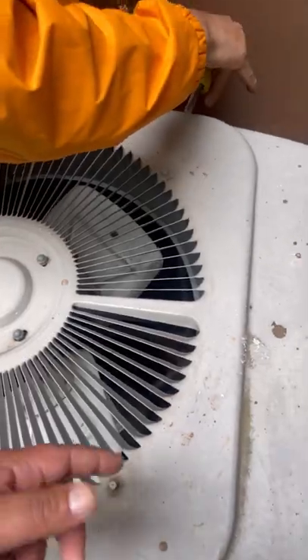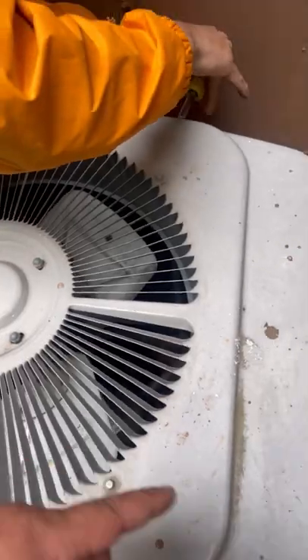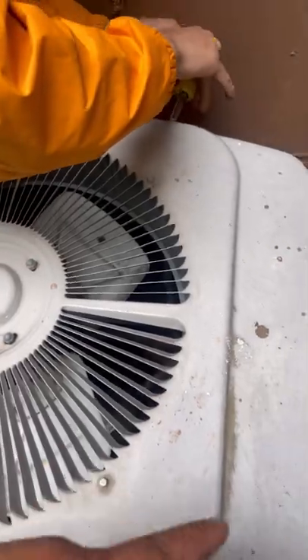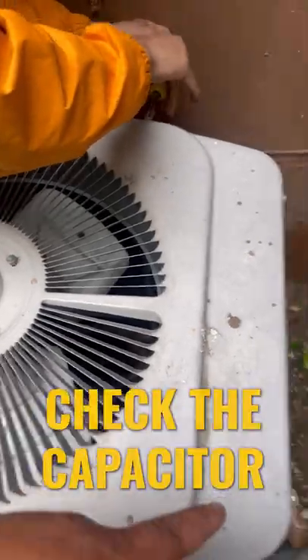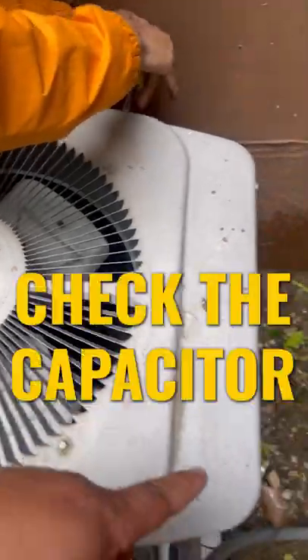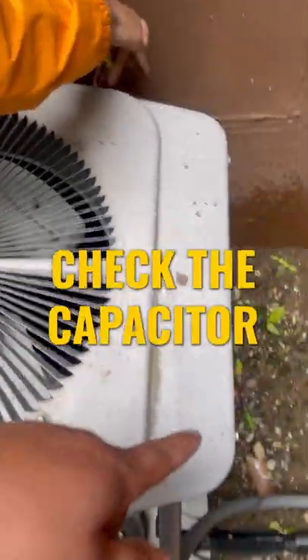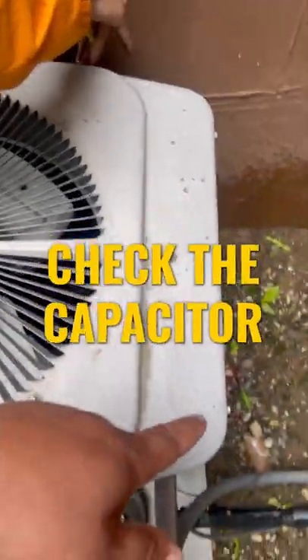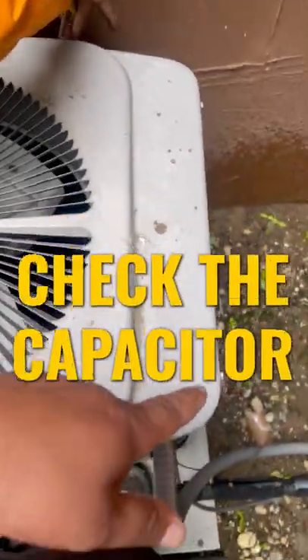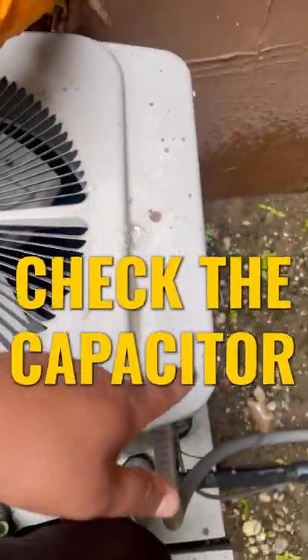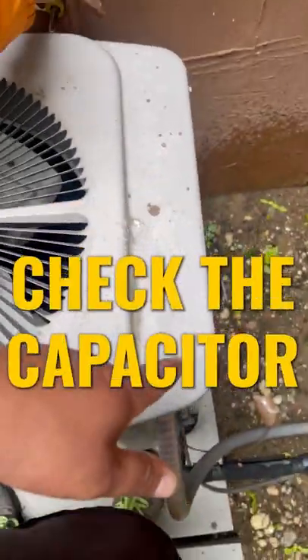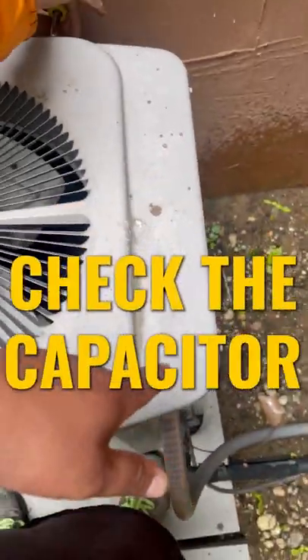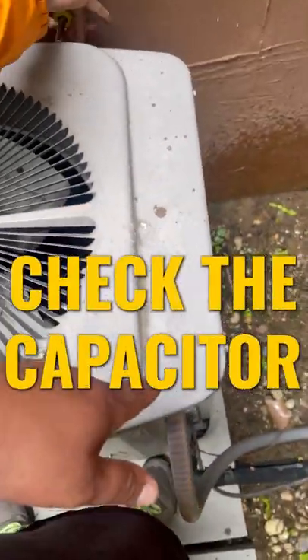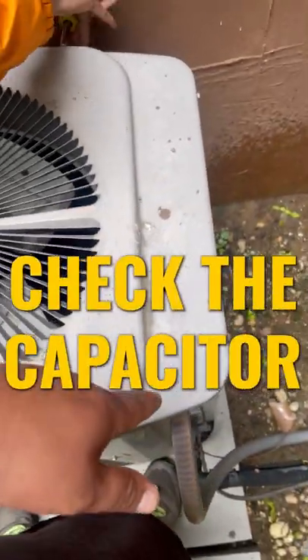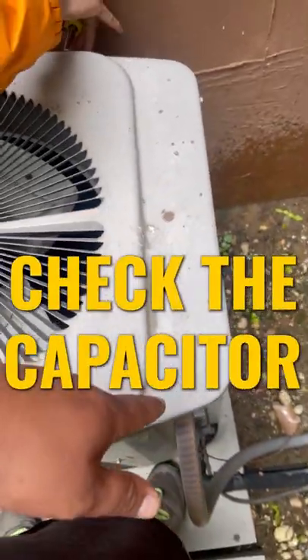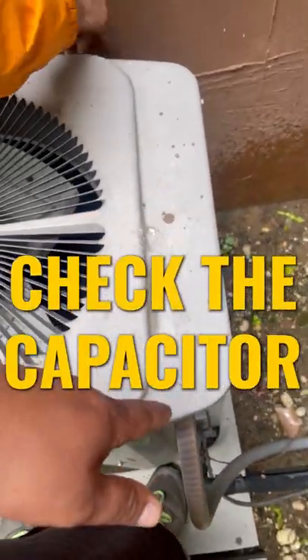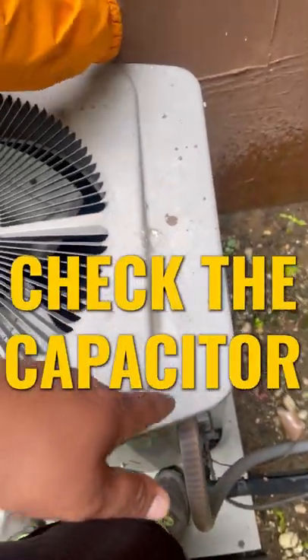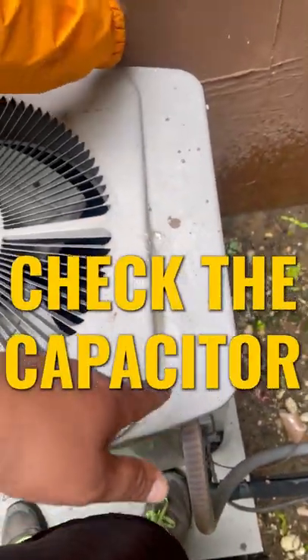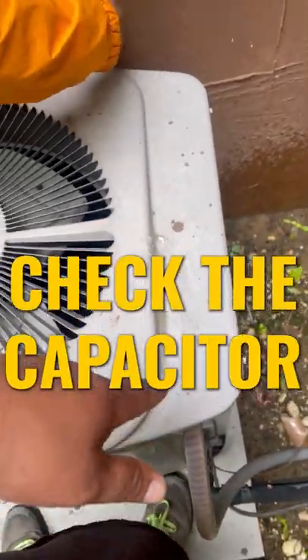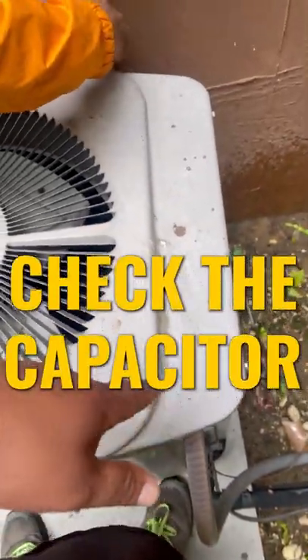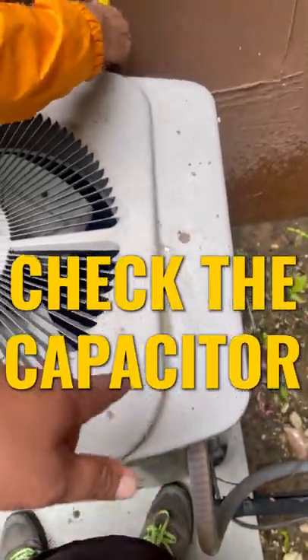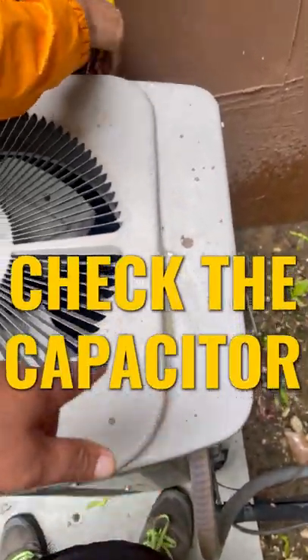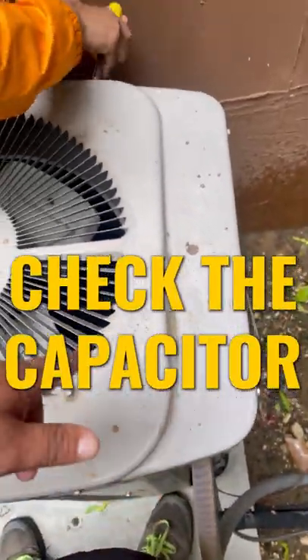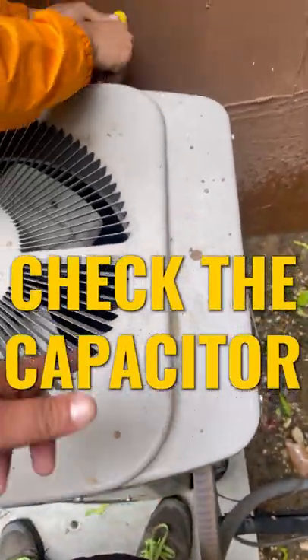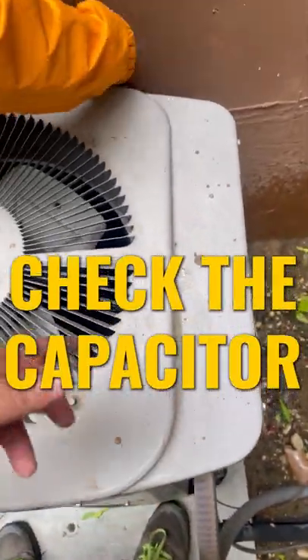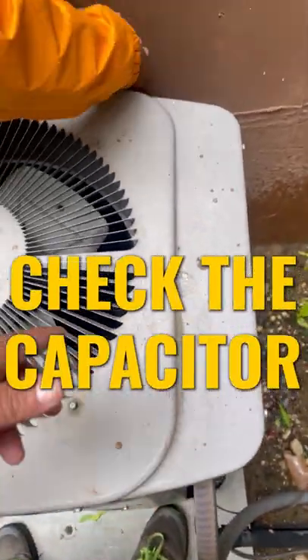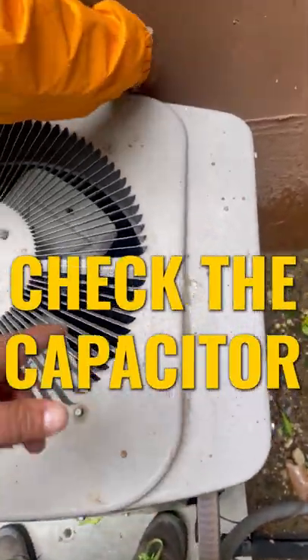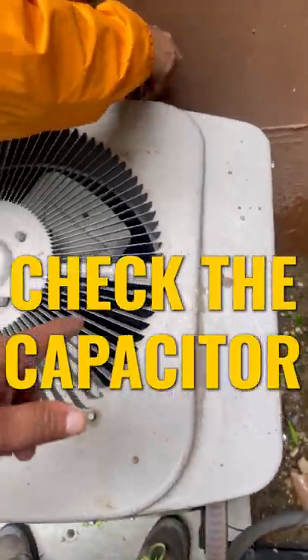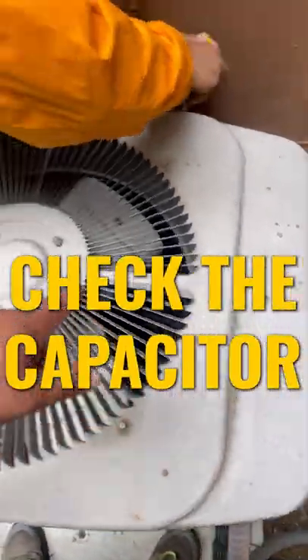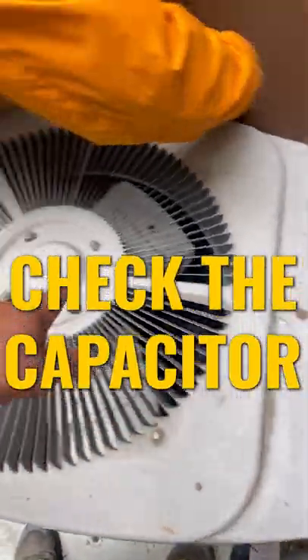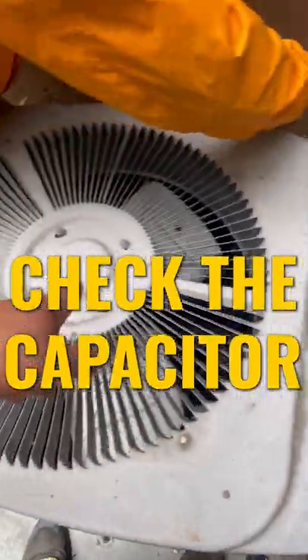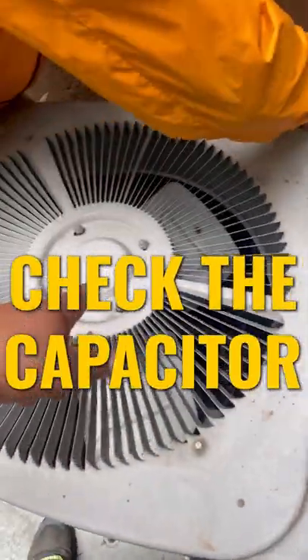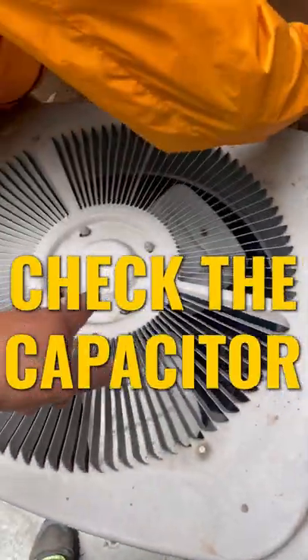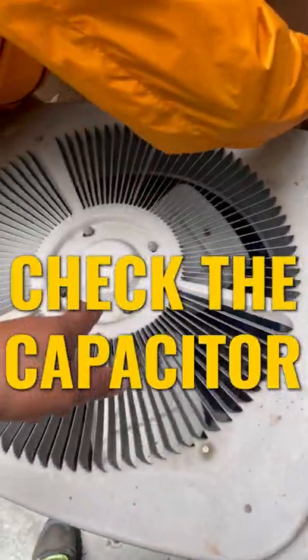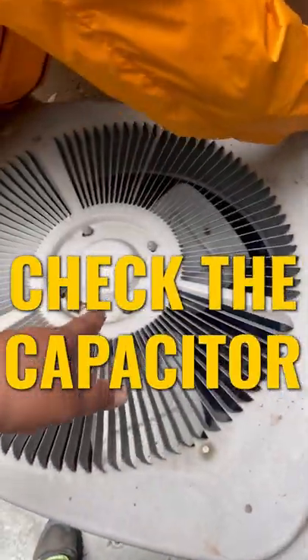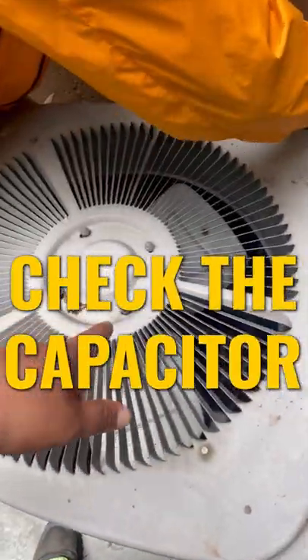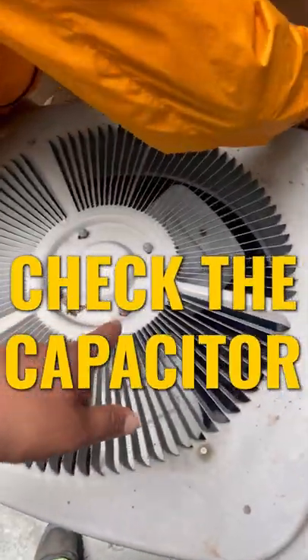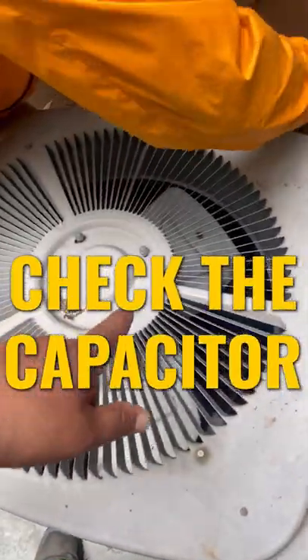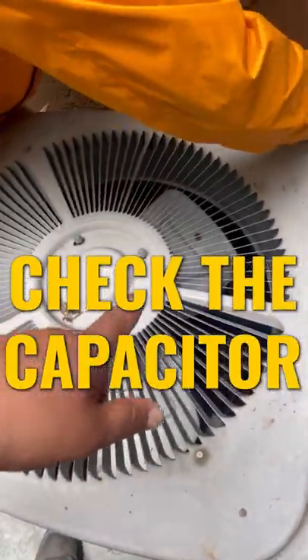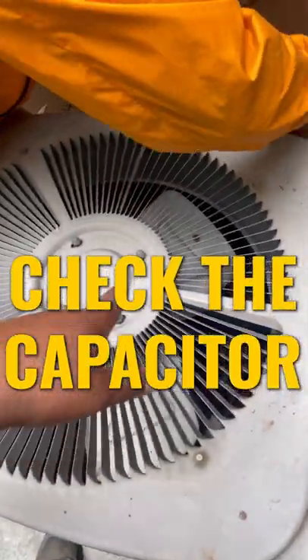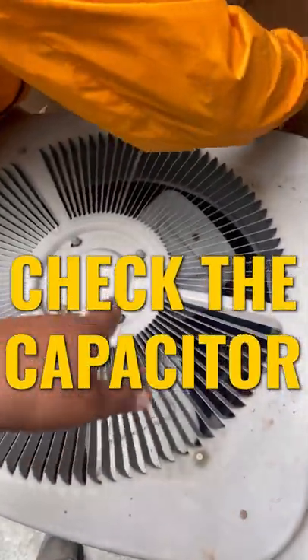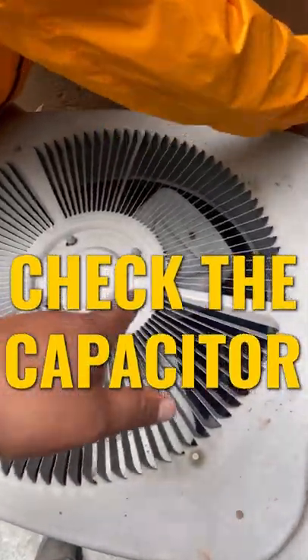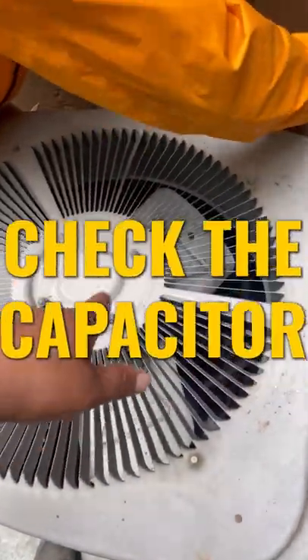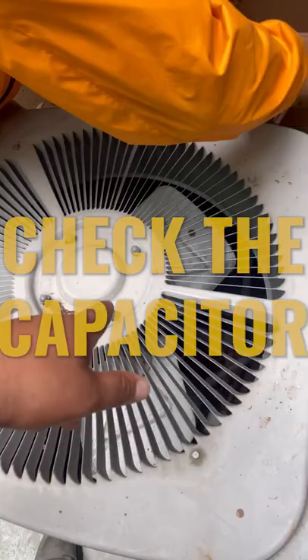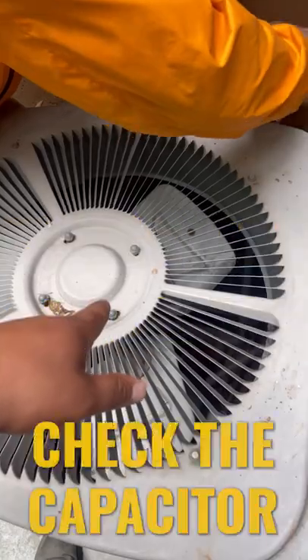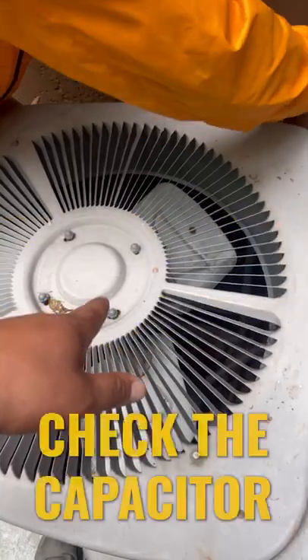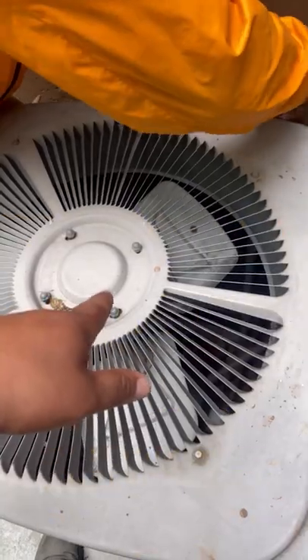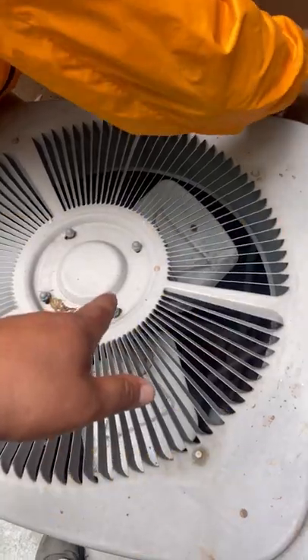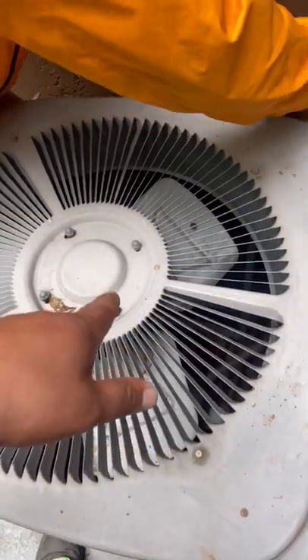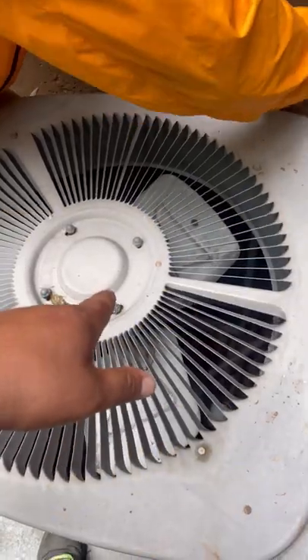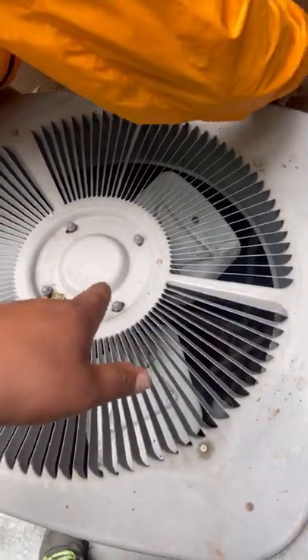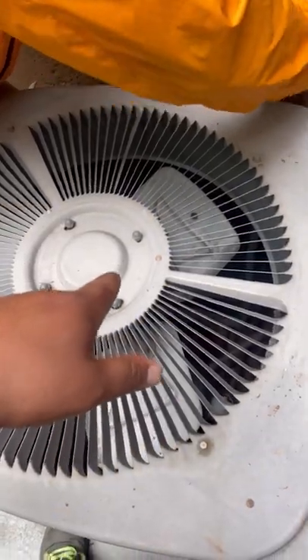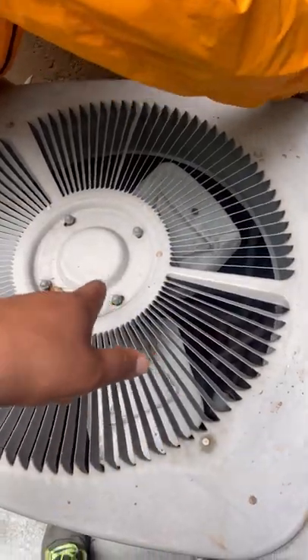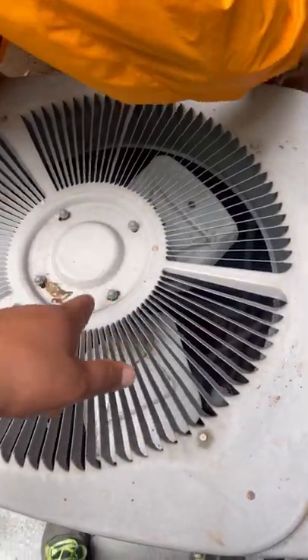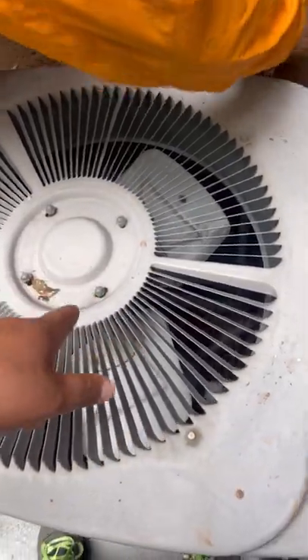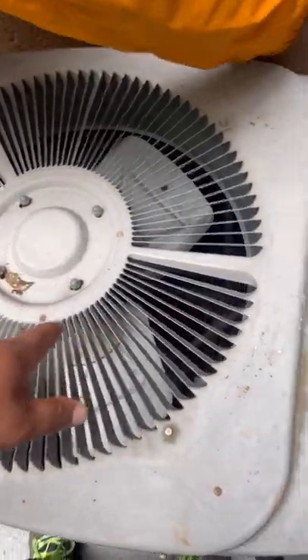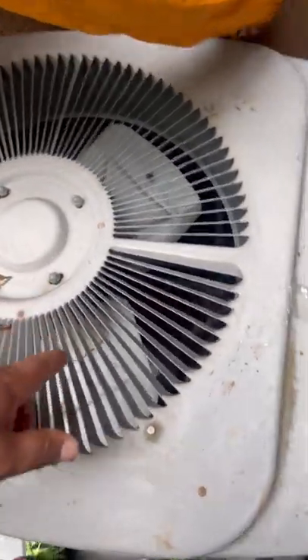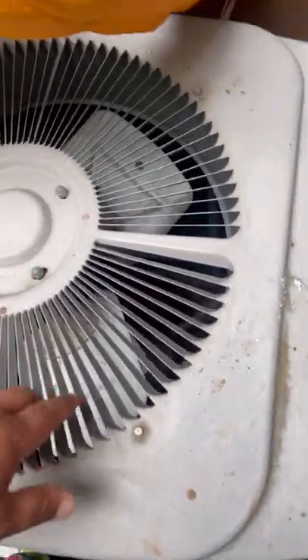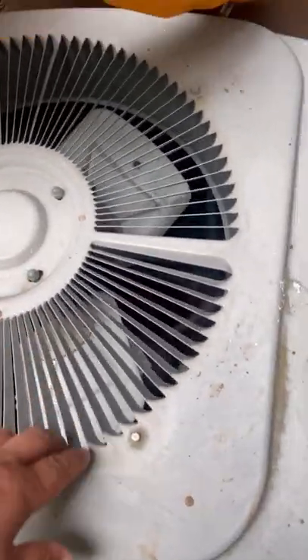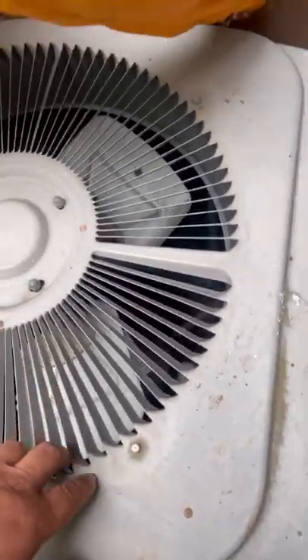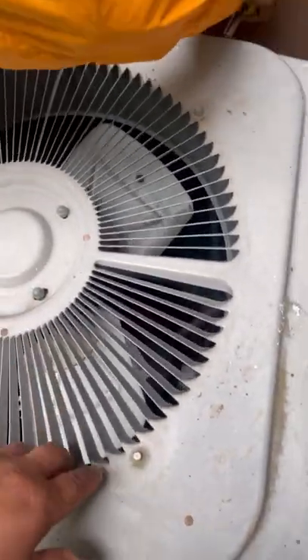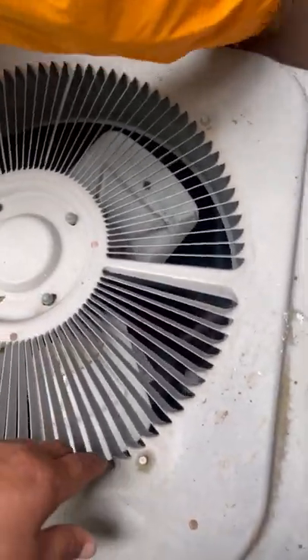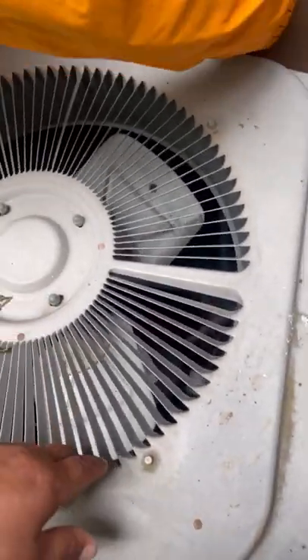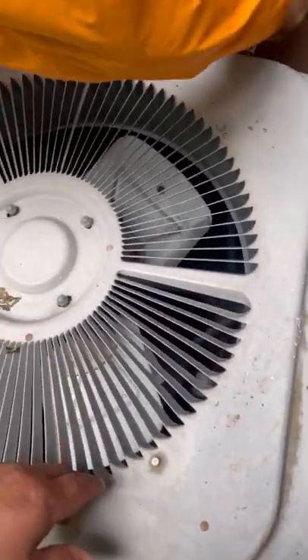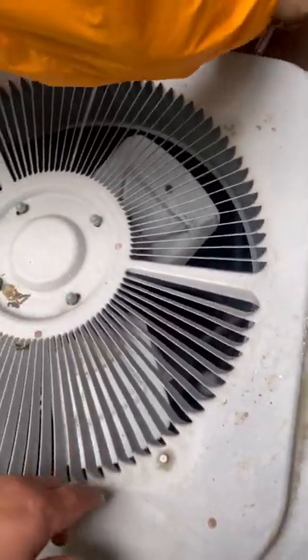This indicates it's a seized blower motor. I do want to check the capacitor inside the cabinet to make sure it's not the capacitor, but chances are the motor is bad — so stay tuned guys.